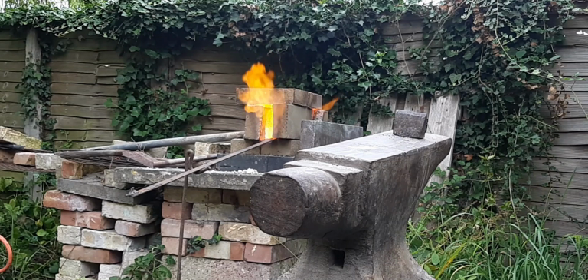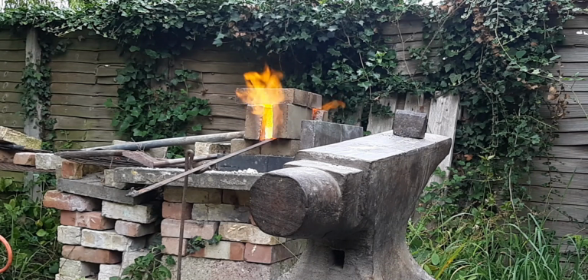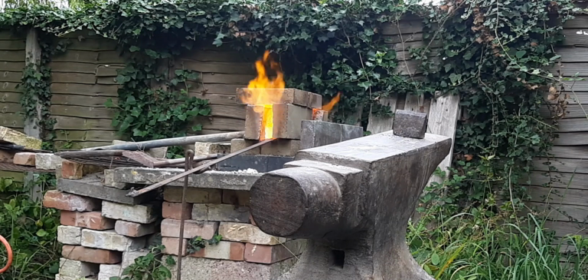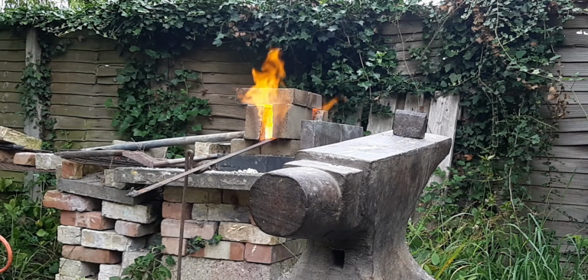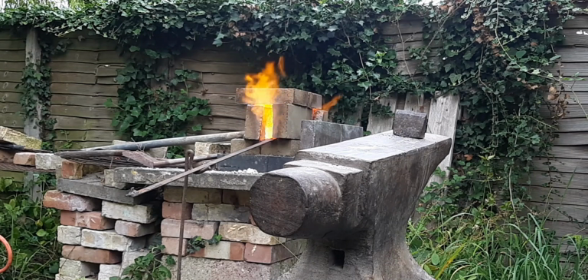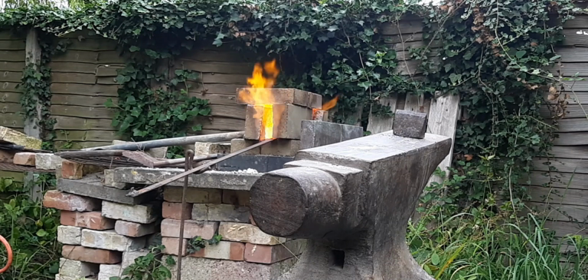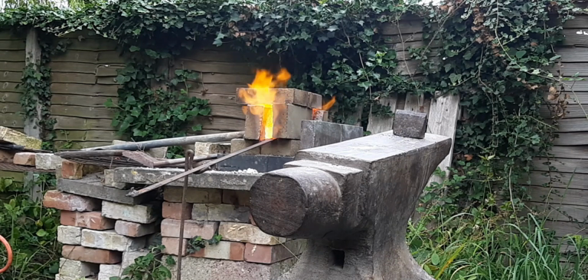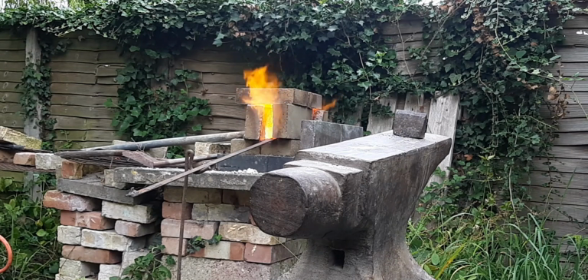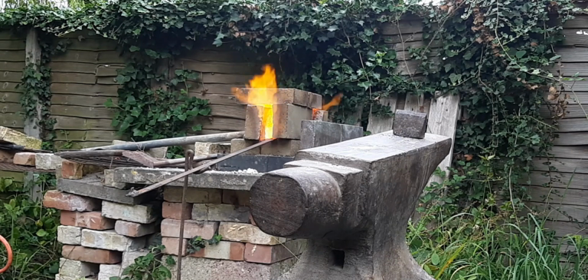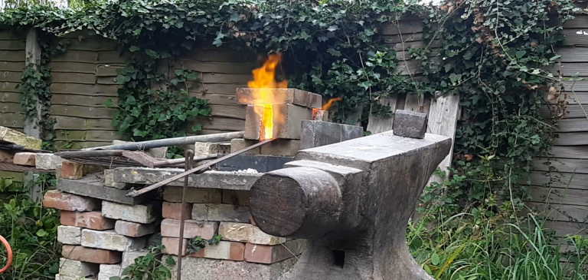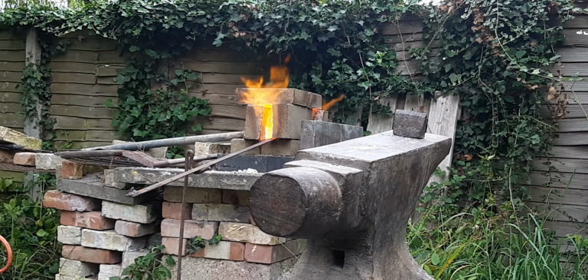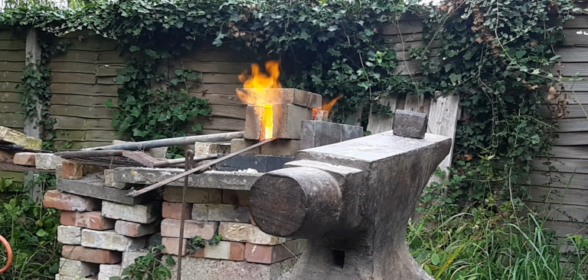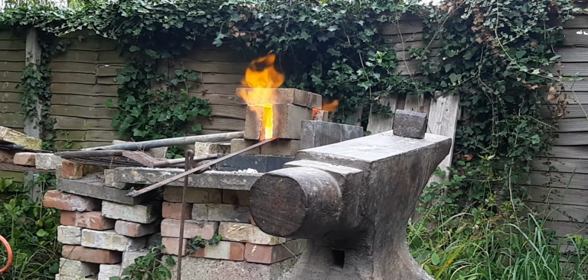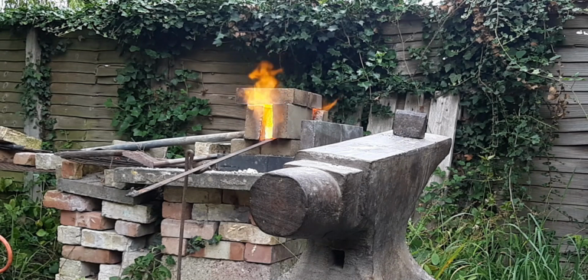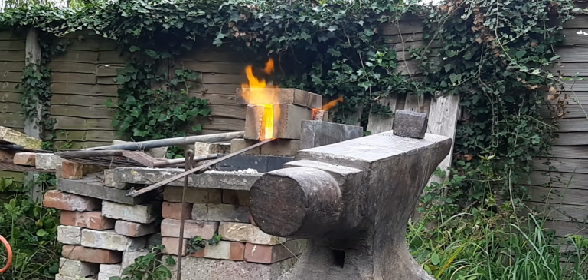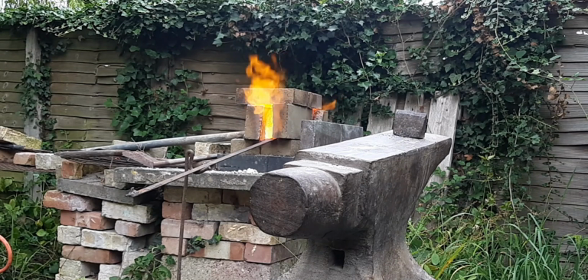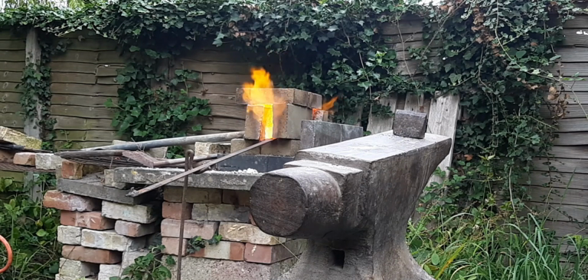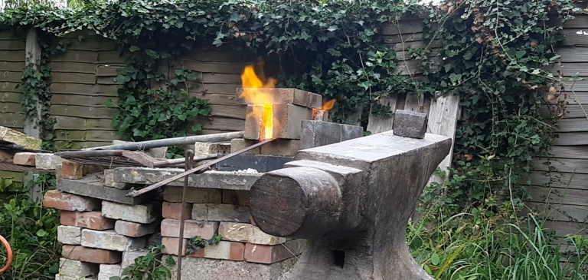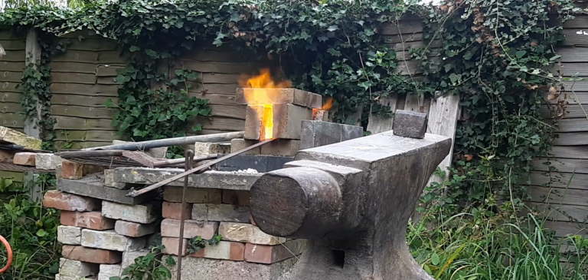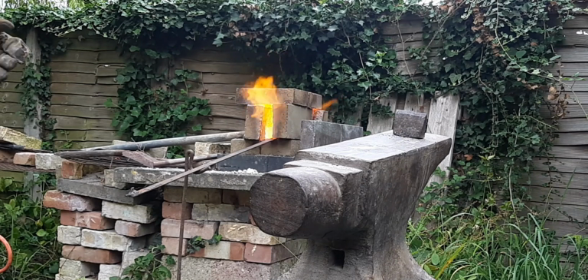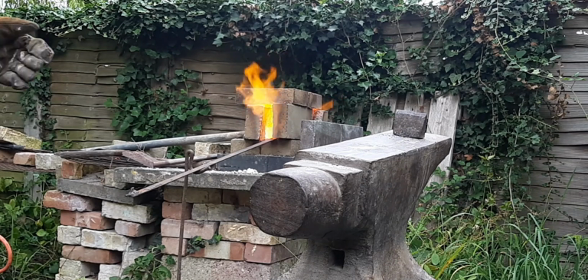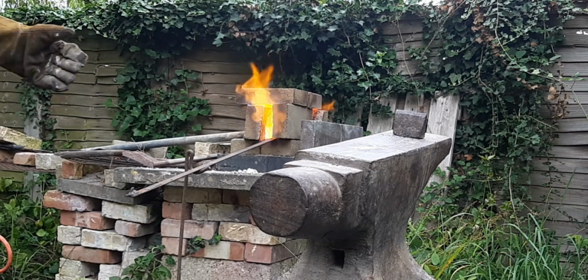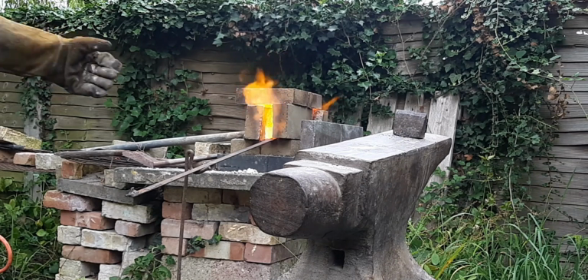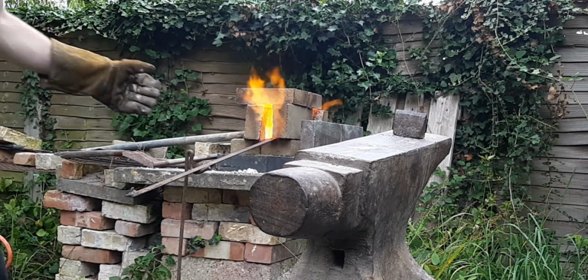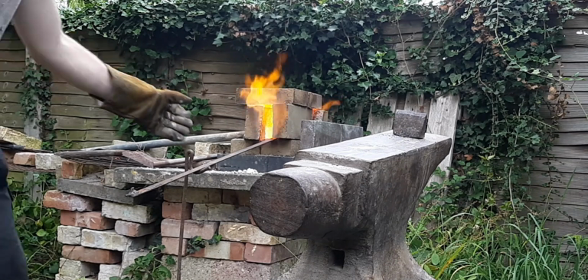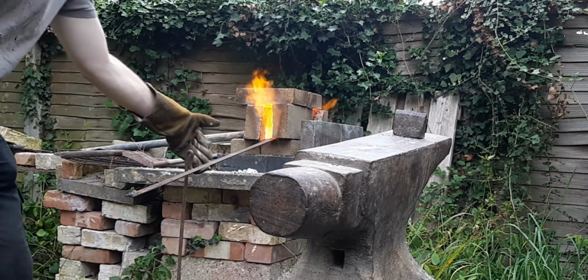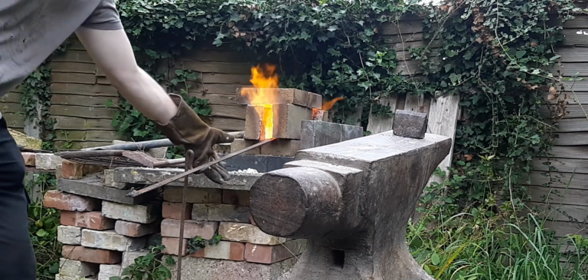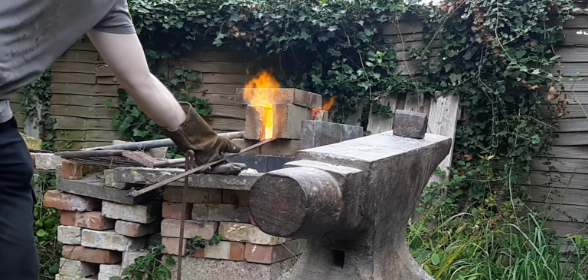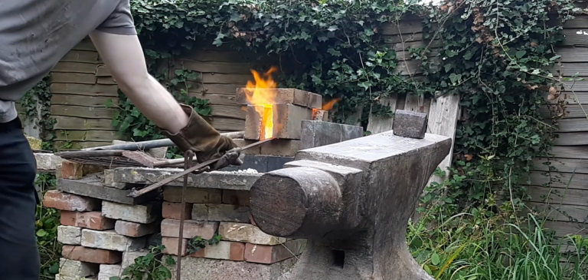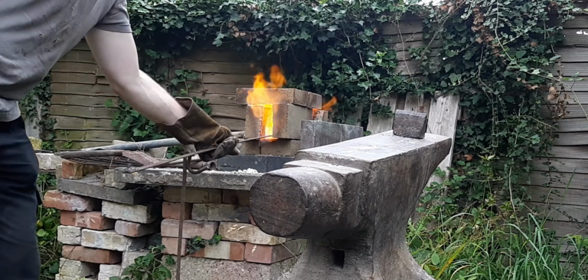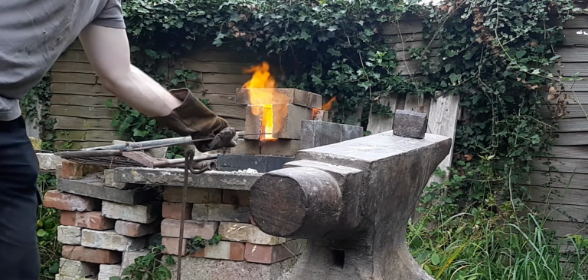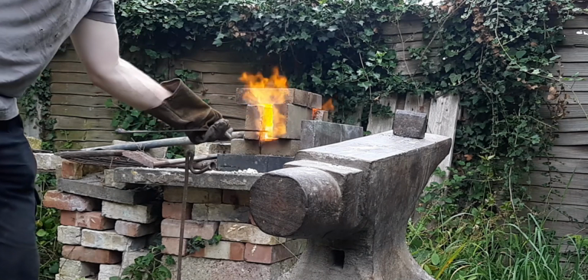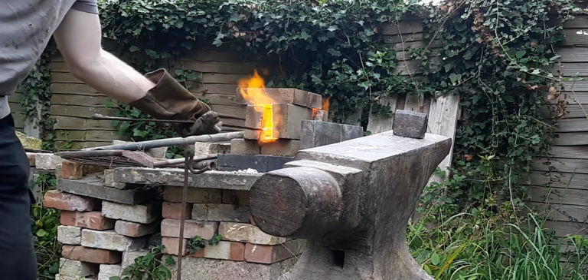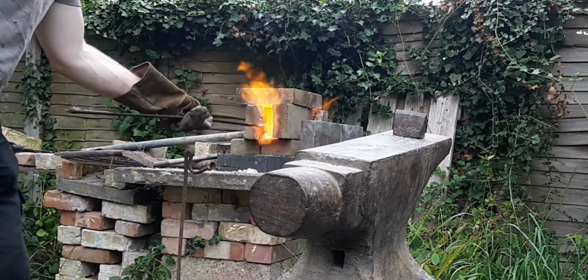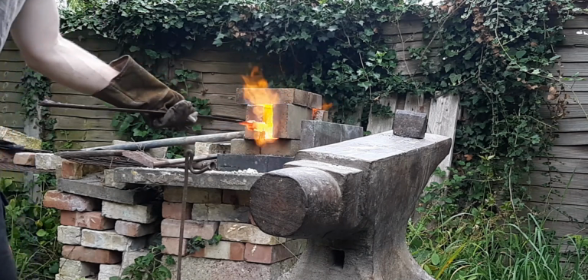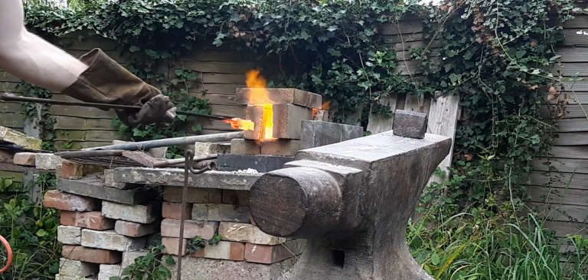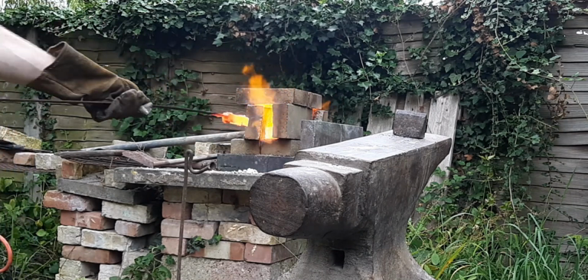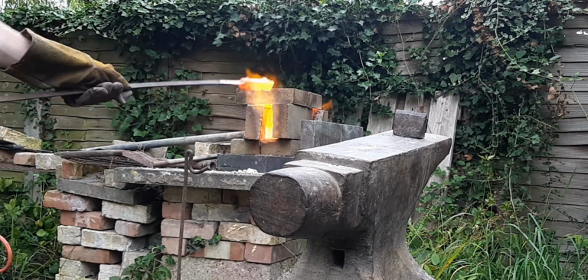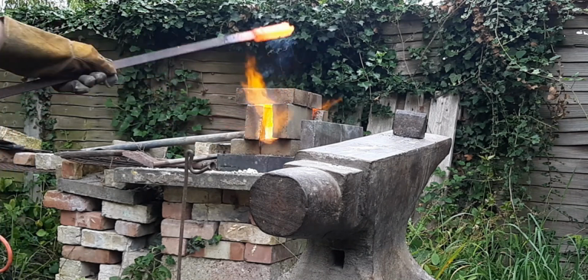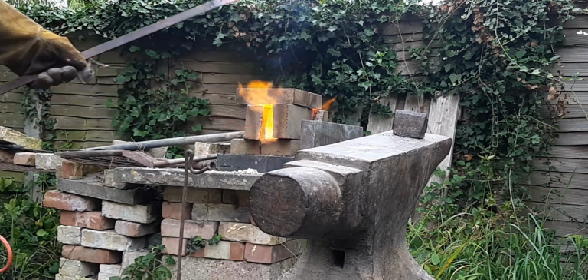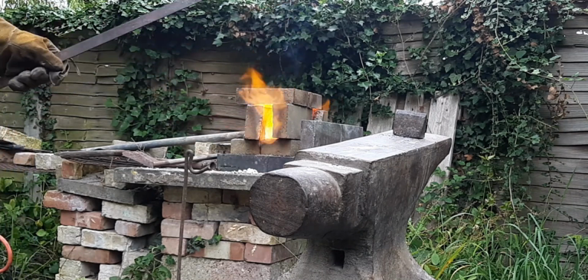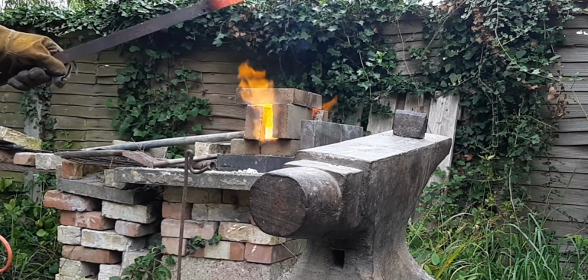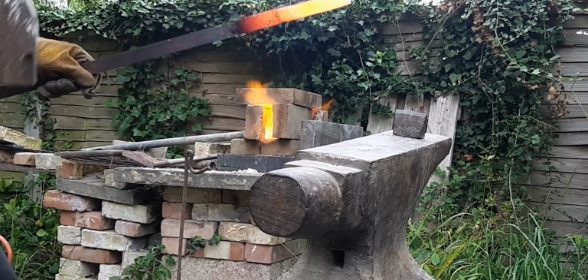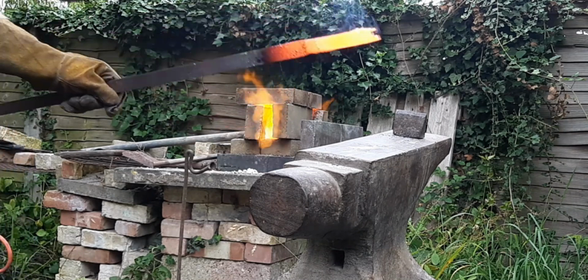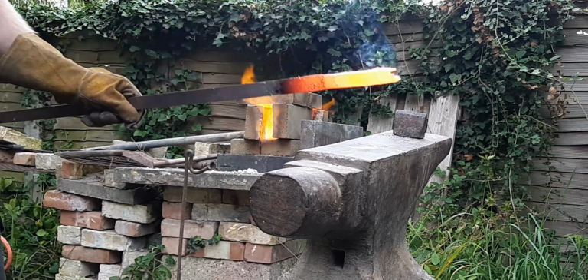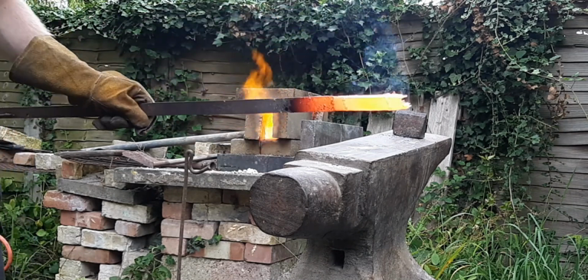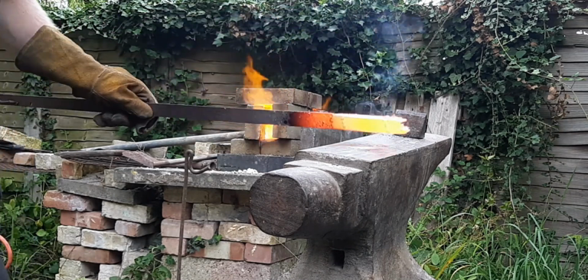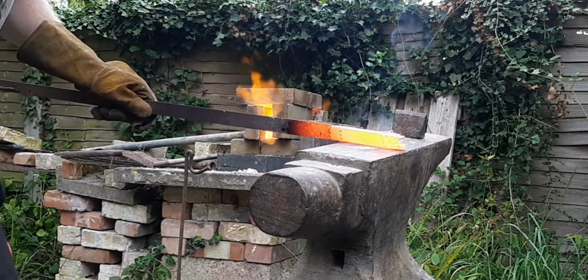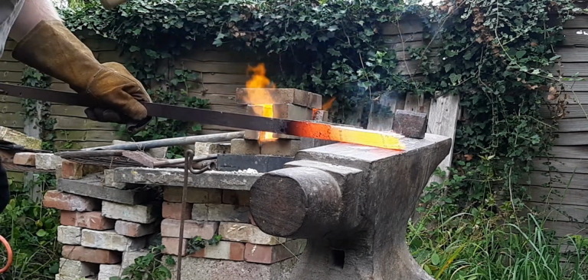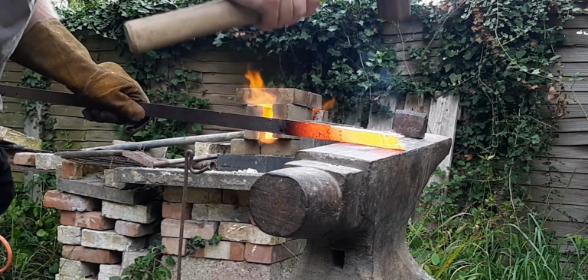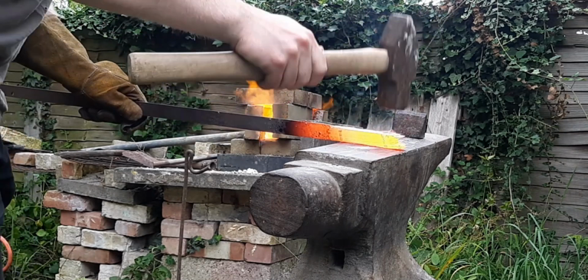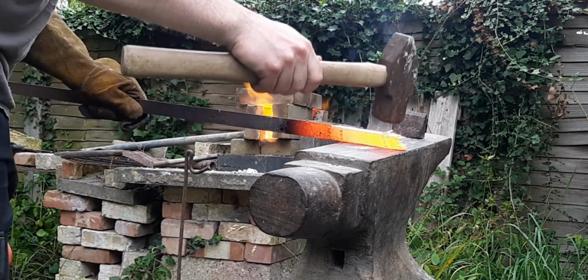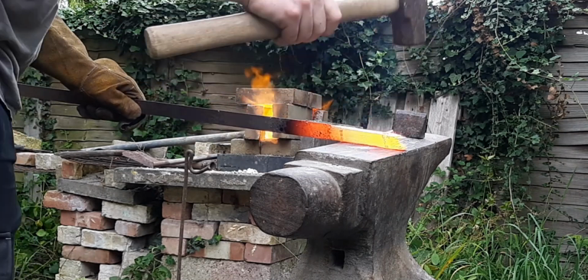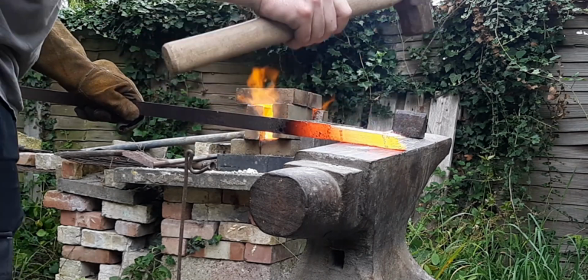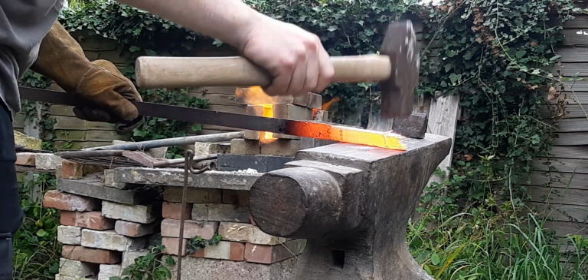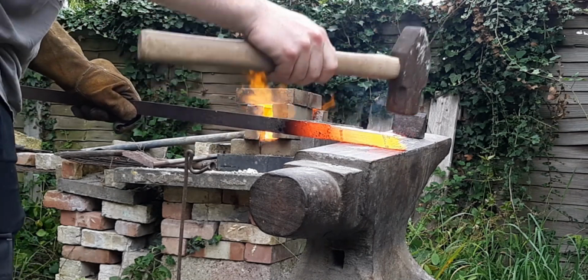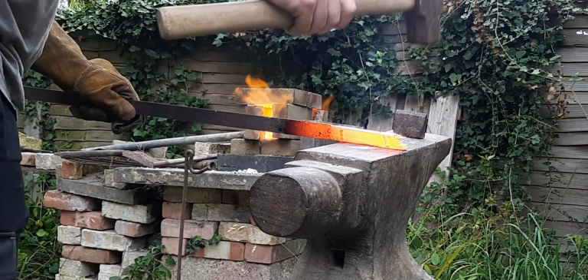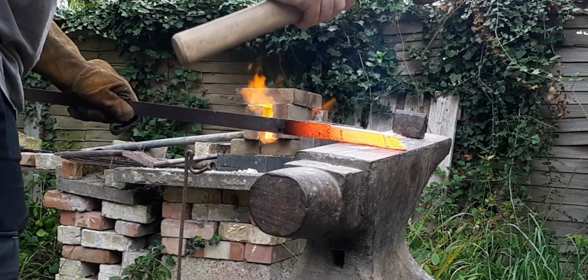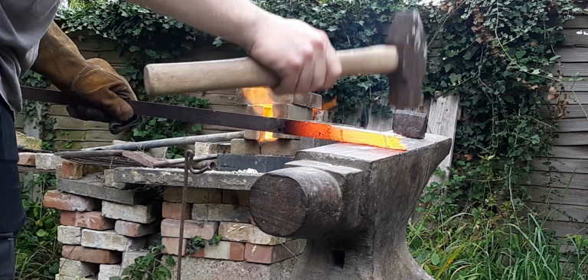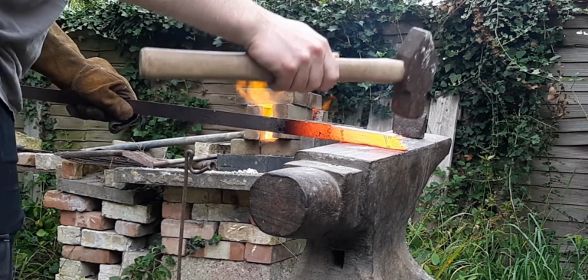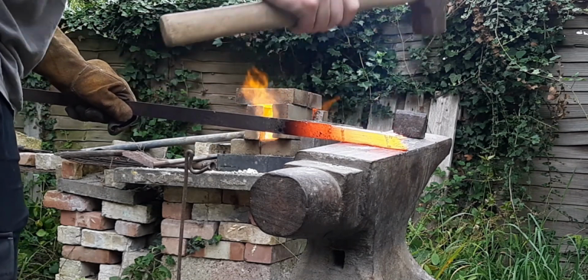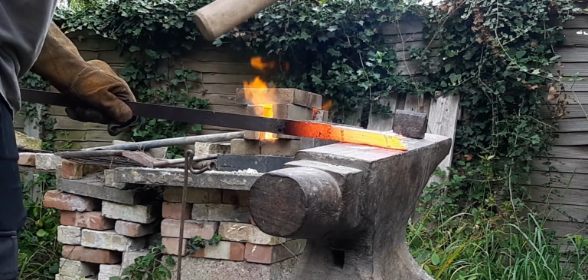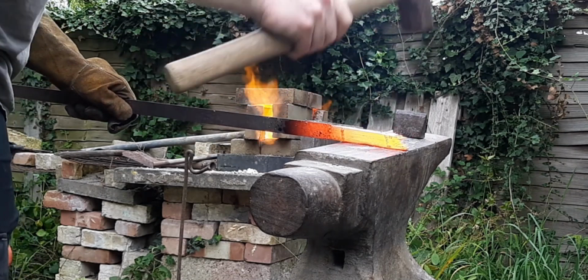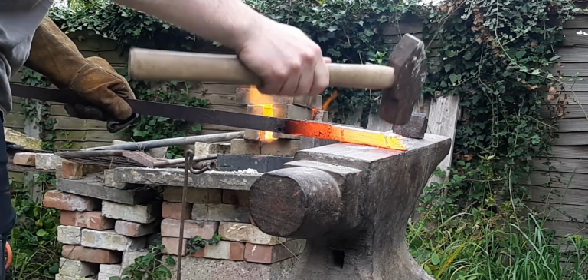Hi guys, today we're going to be making fire bricks which allow me to create an environment within which I could forge world steel.